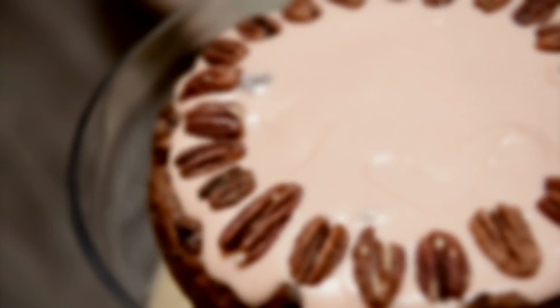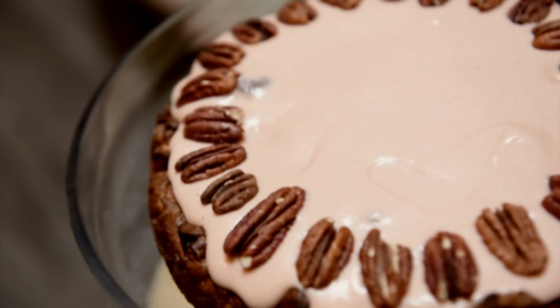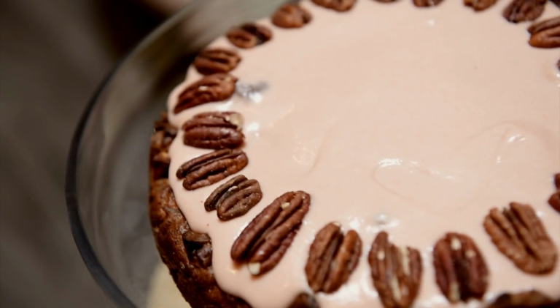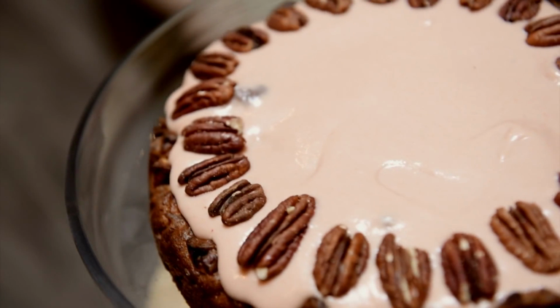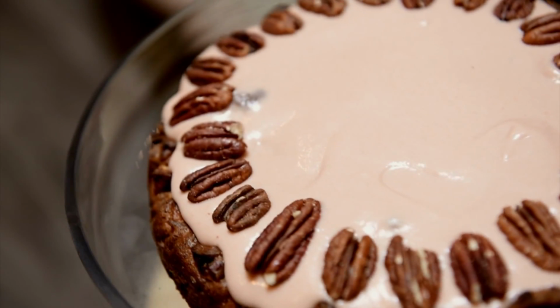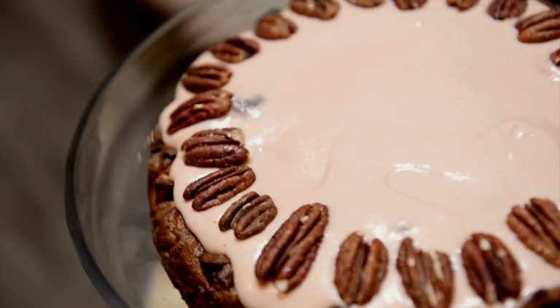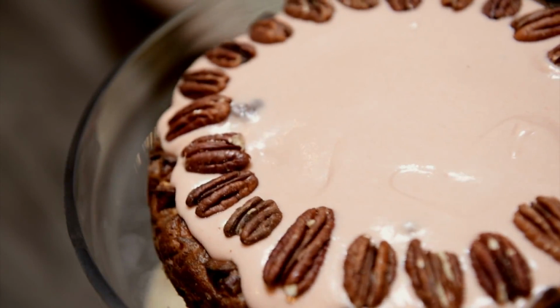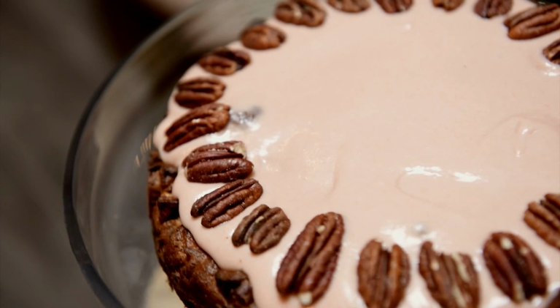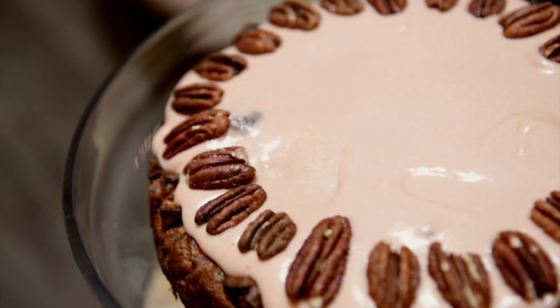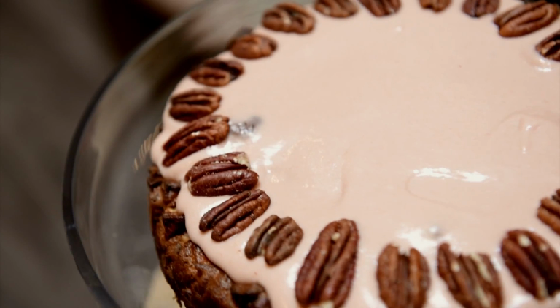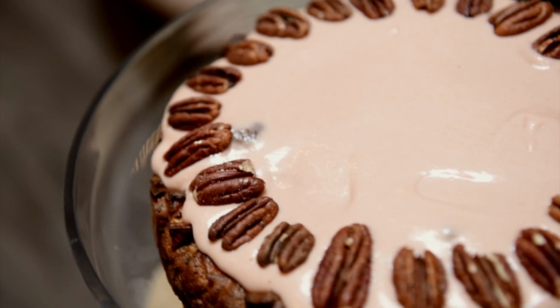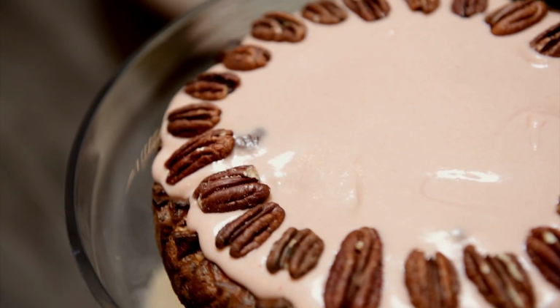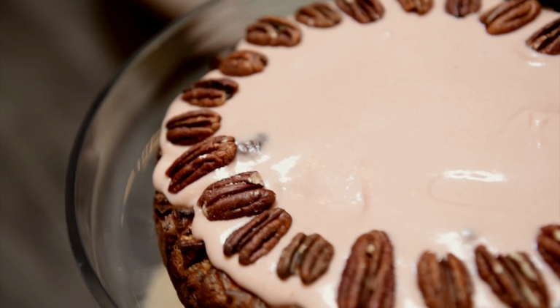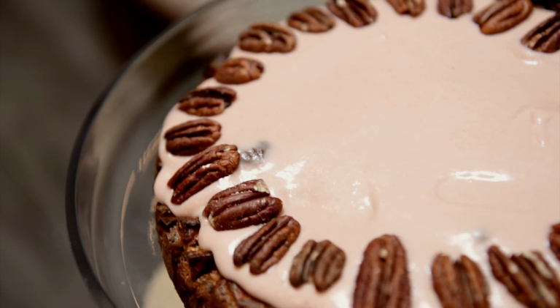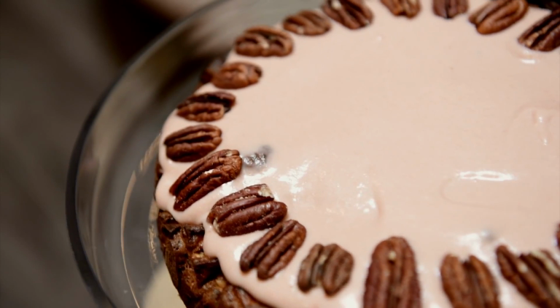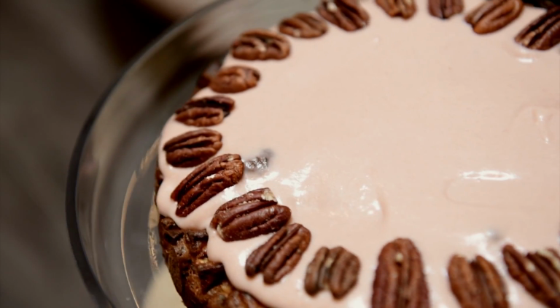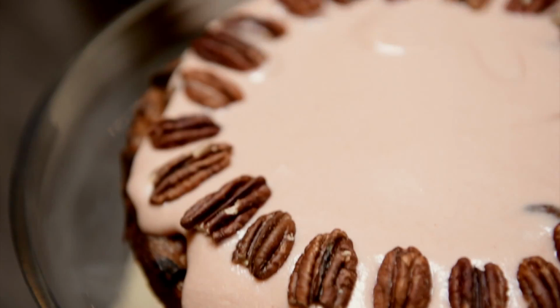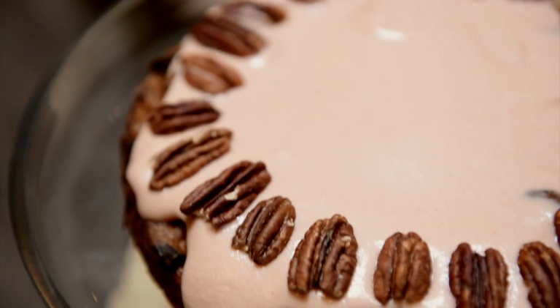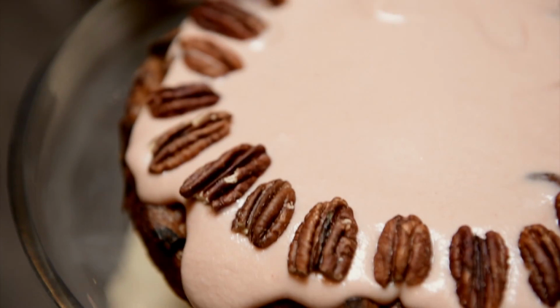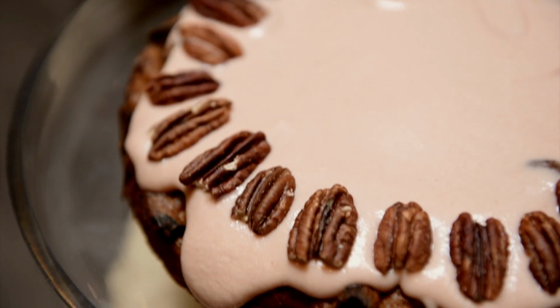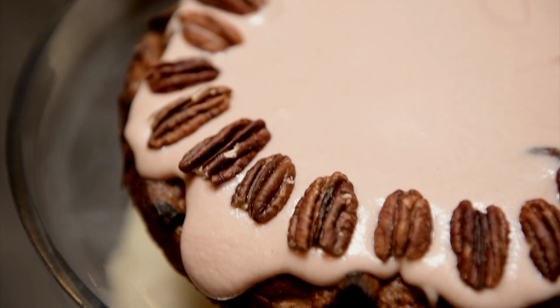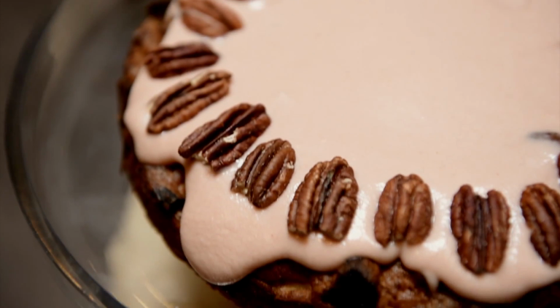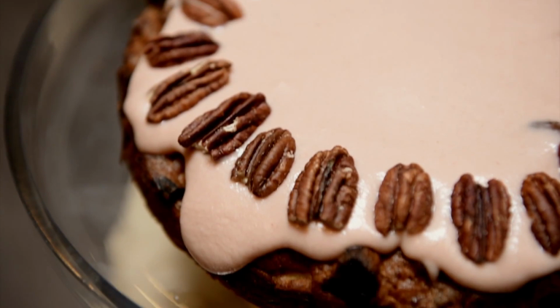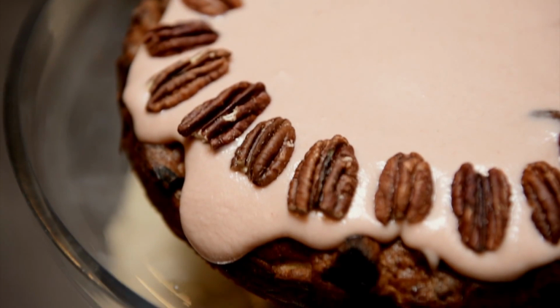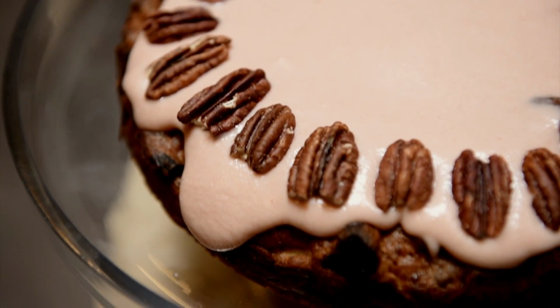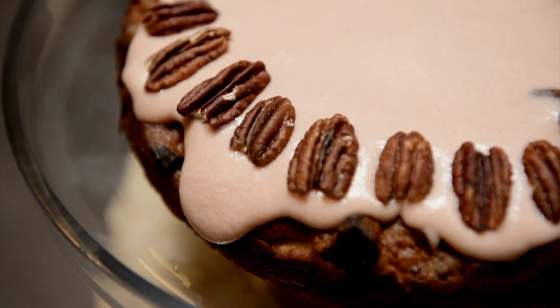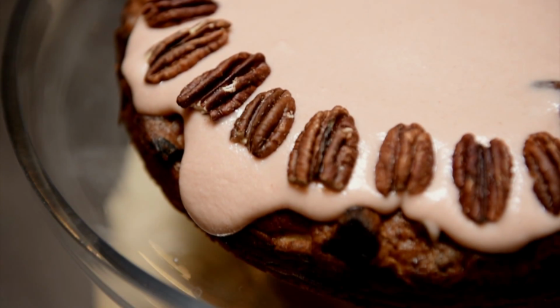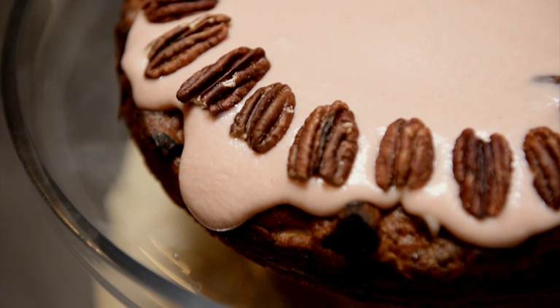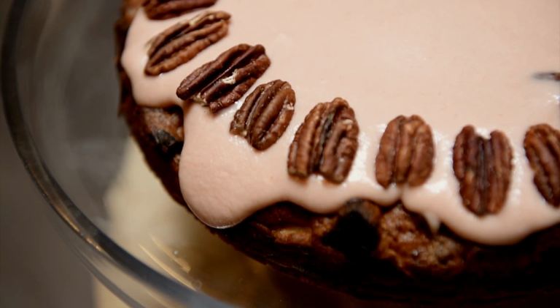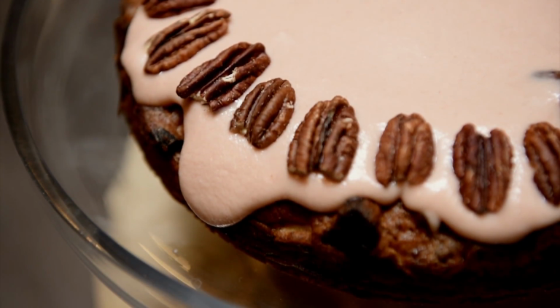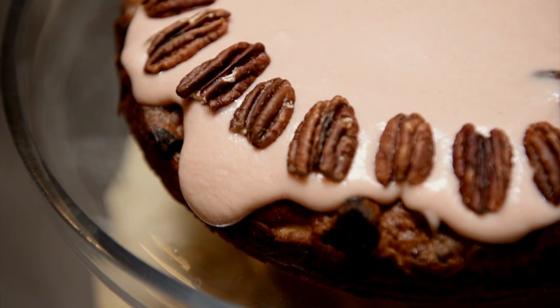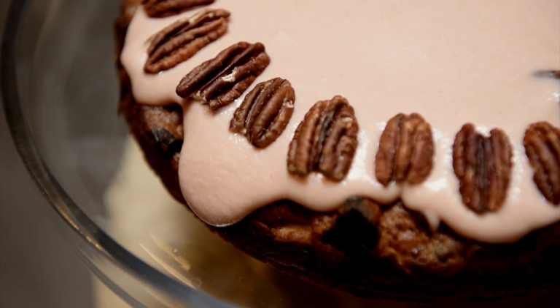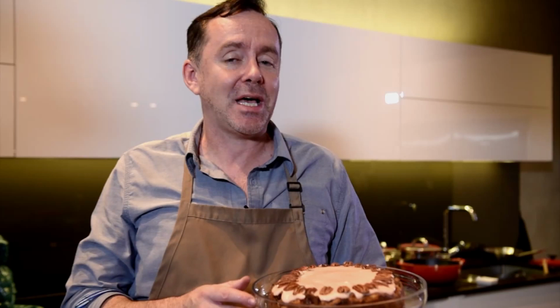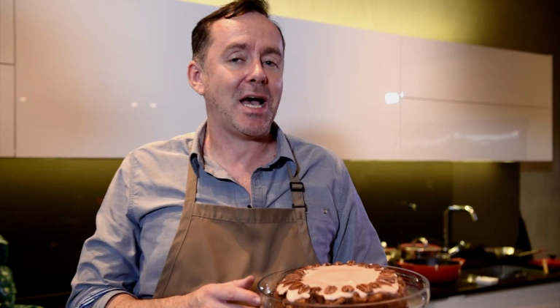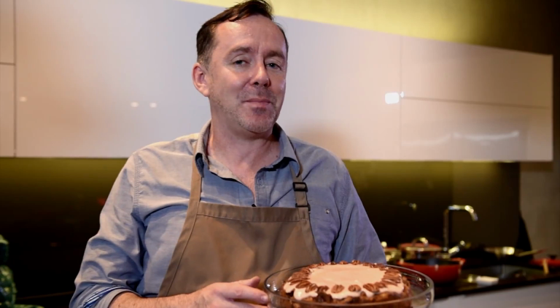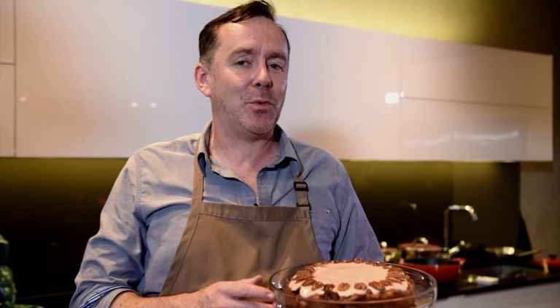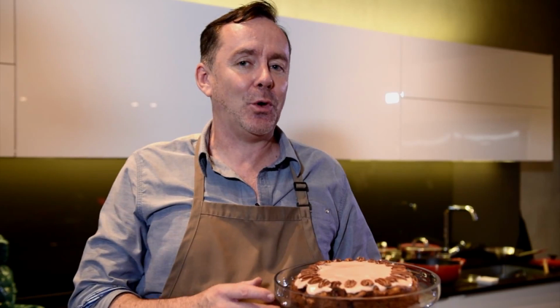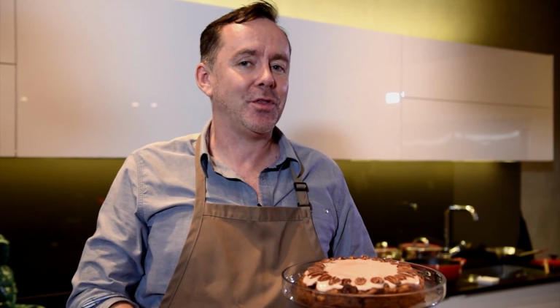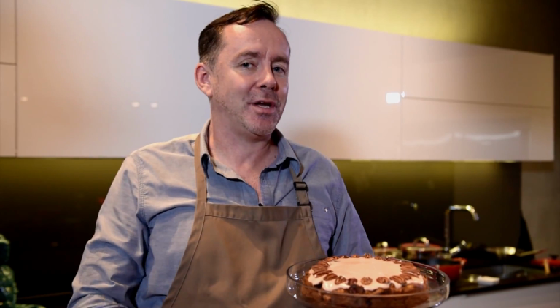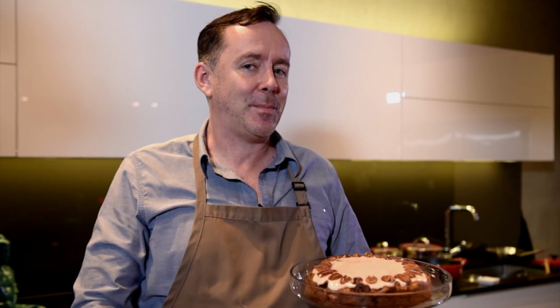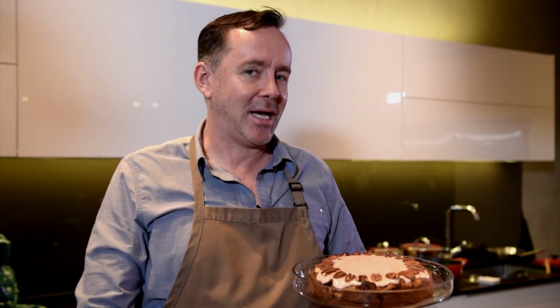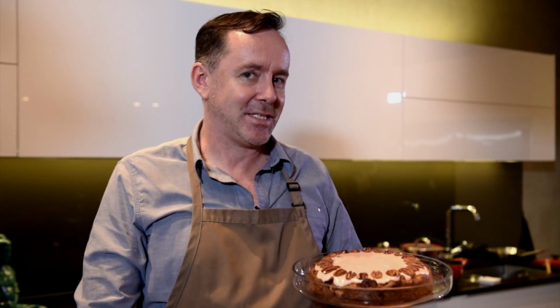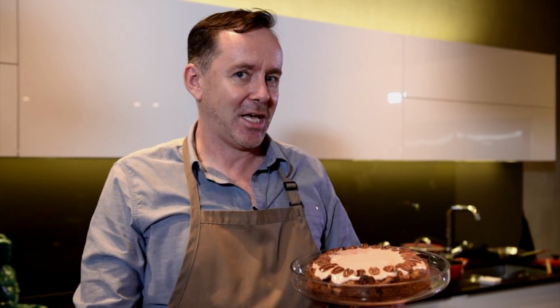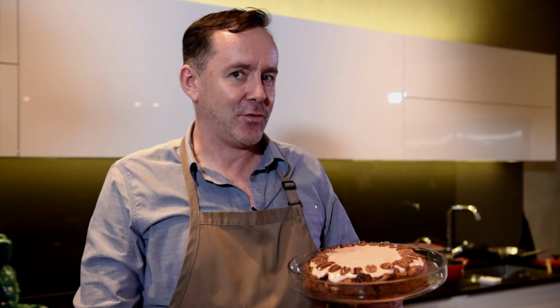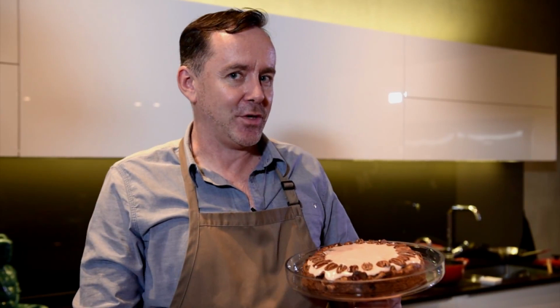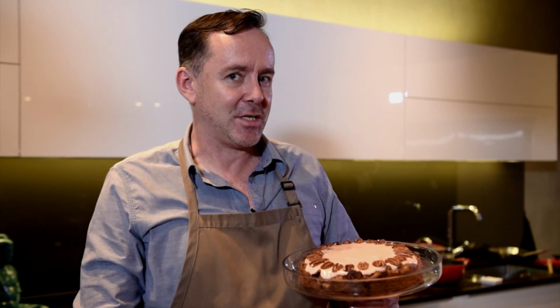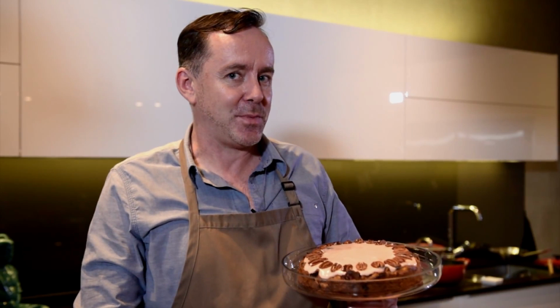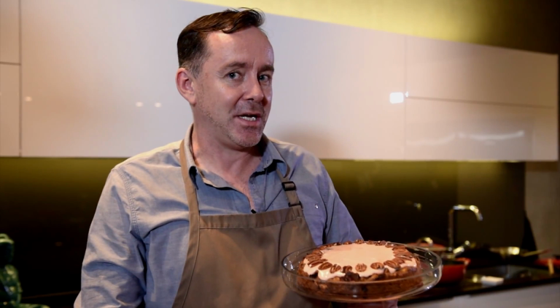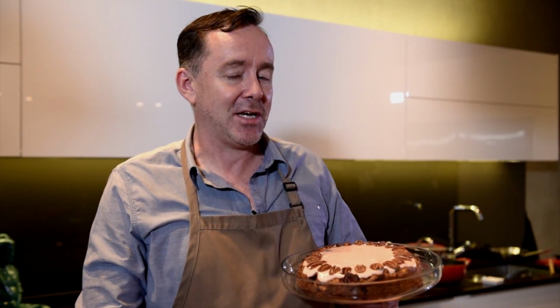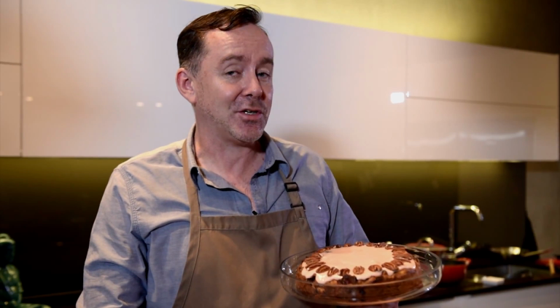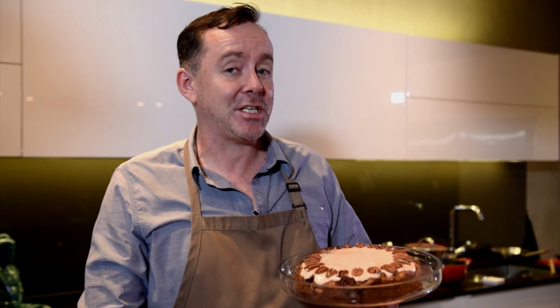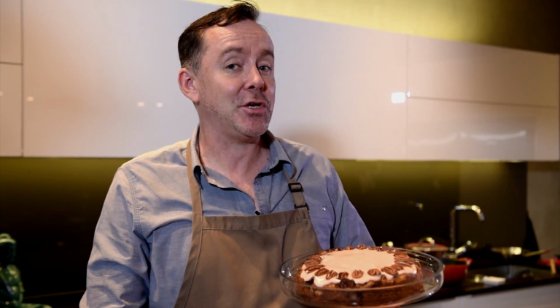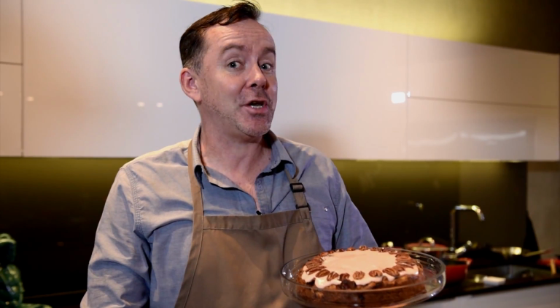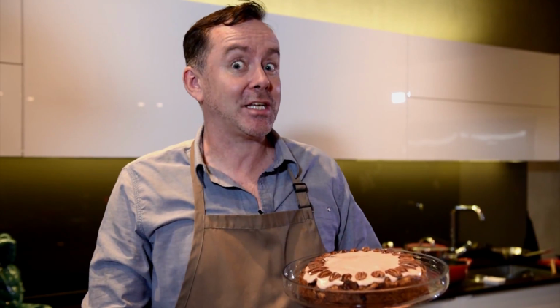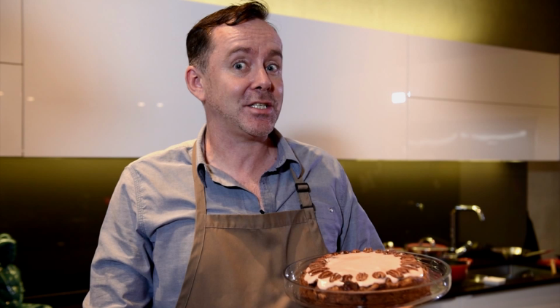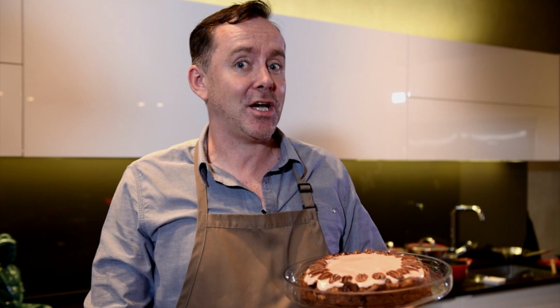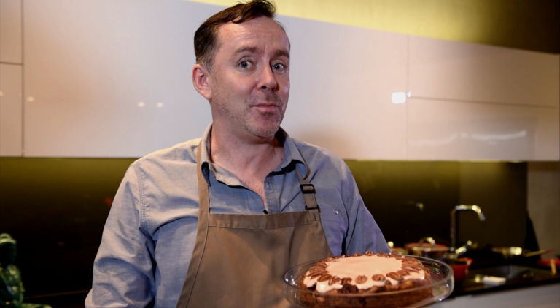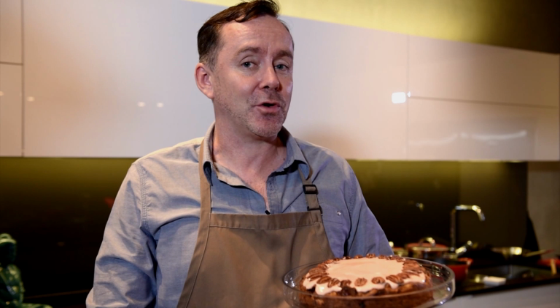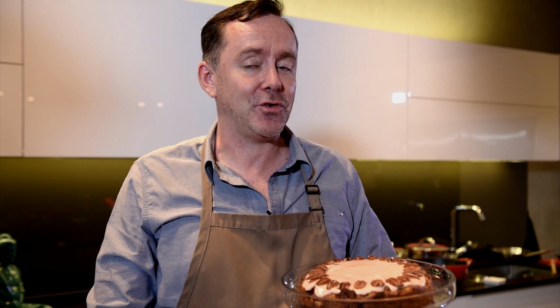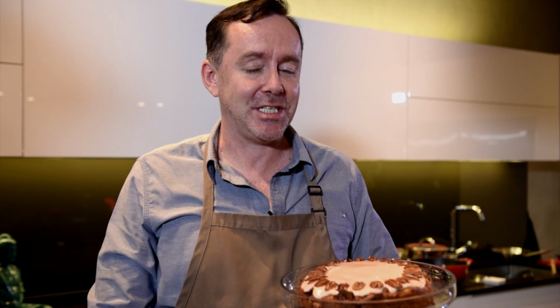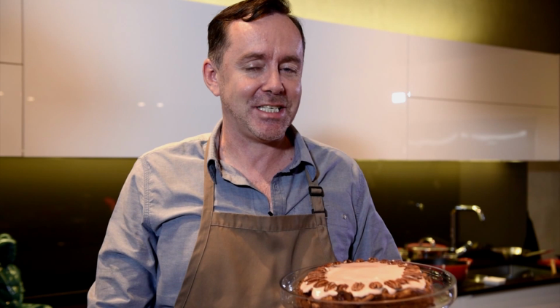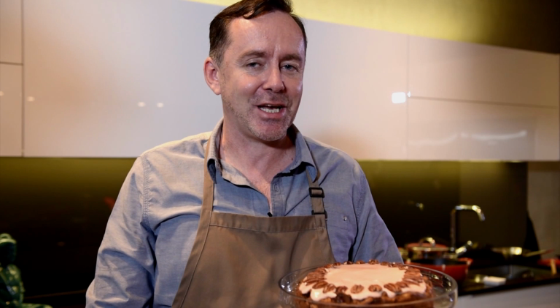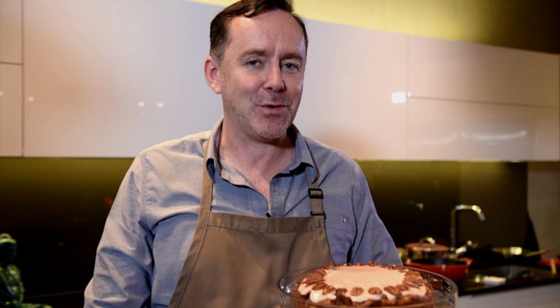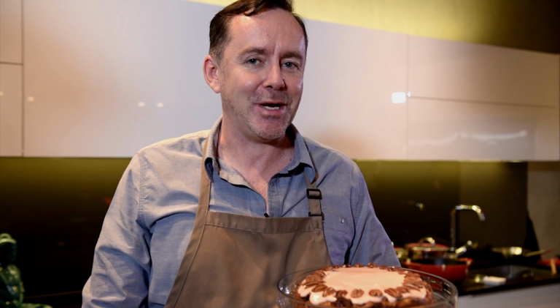Mum's apple and rhubarb cake looks fantastic. Nothing warms a heart more than a passed-down recipe. I'll see you next time on Chris's Takeaway.